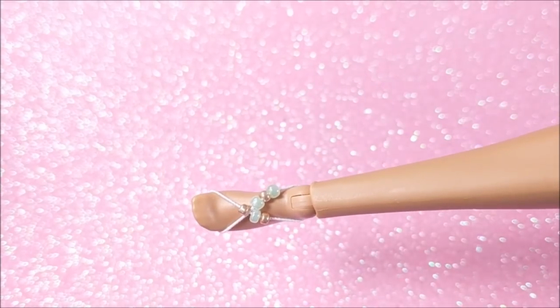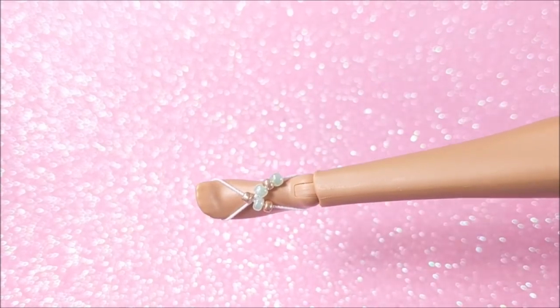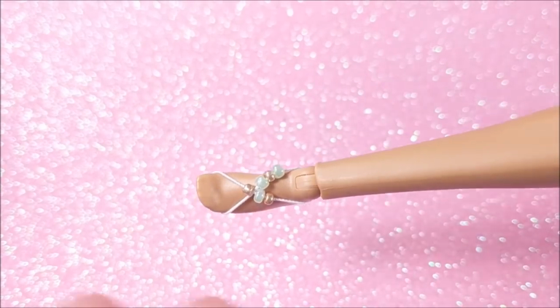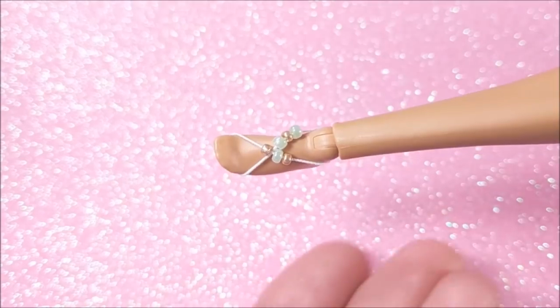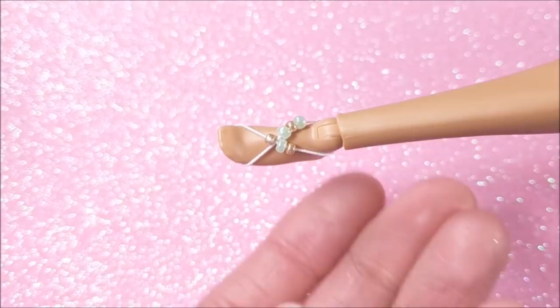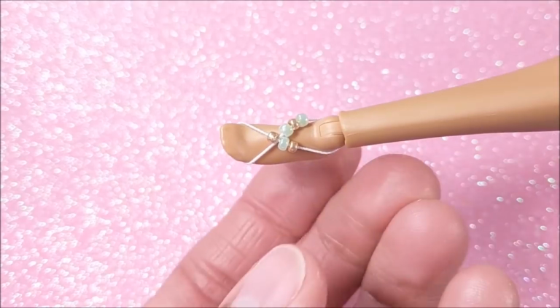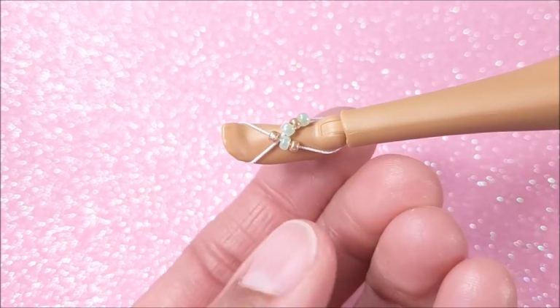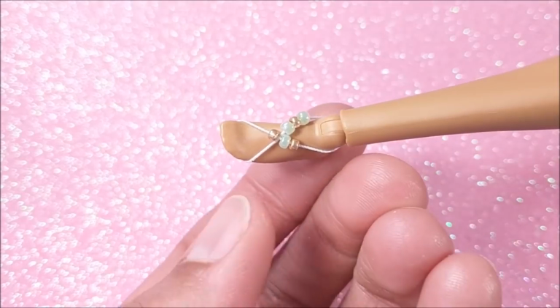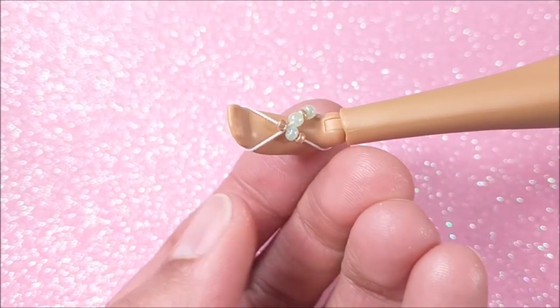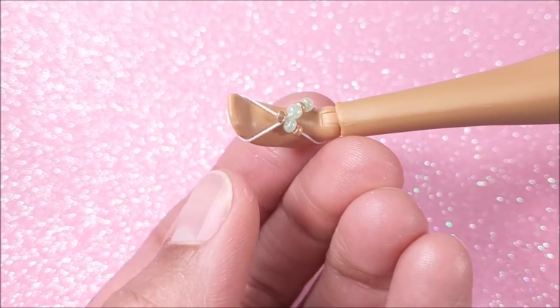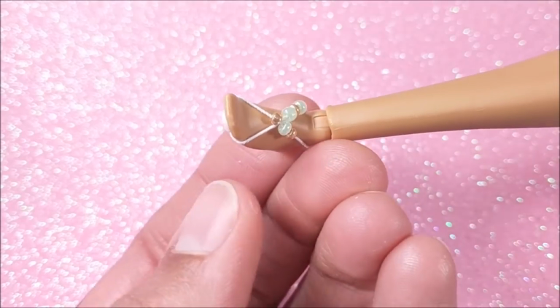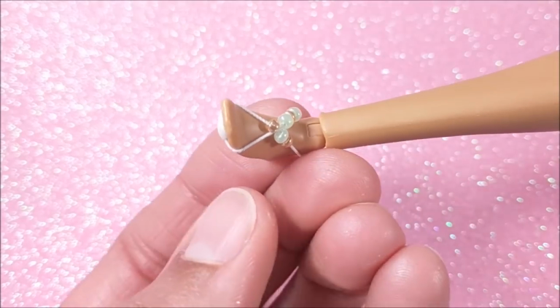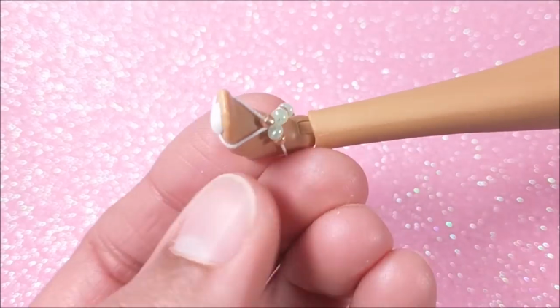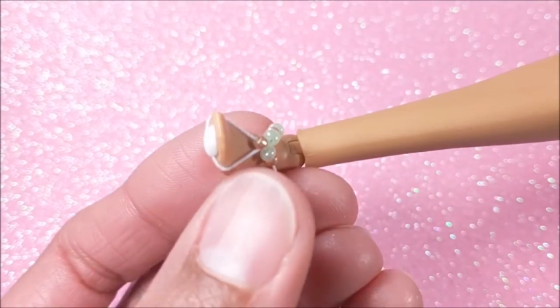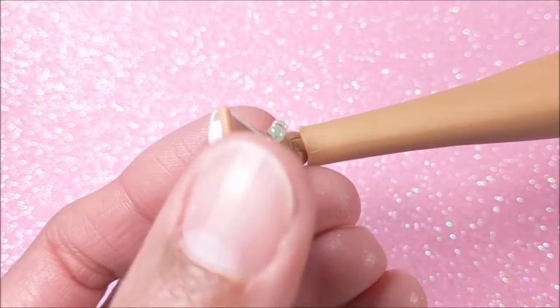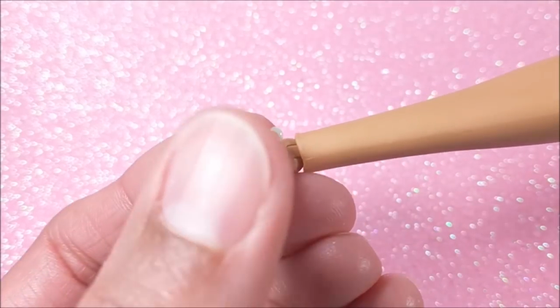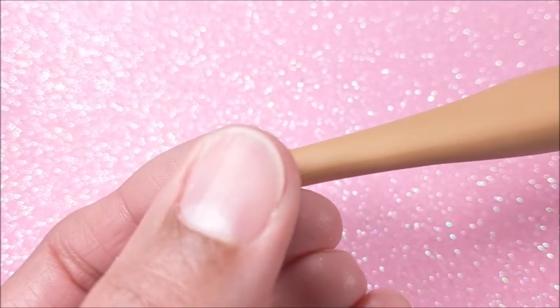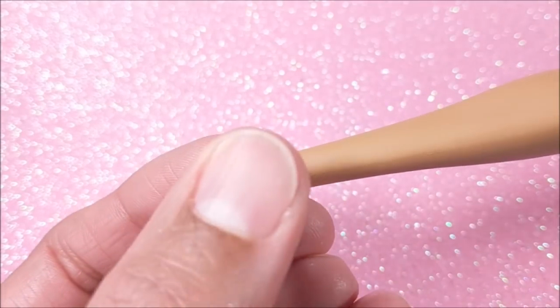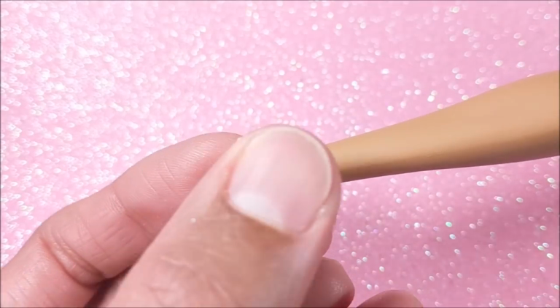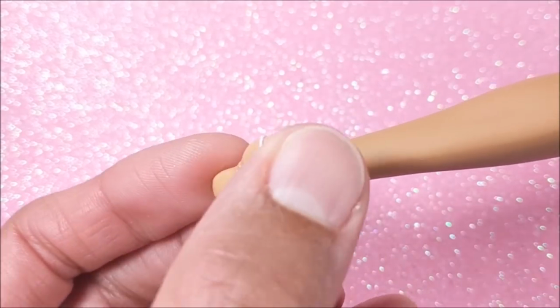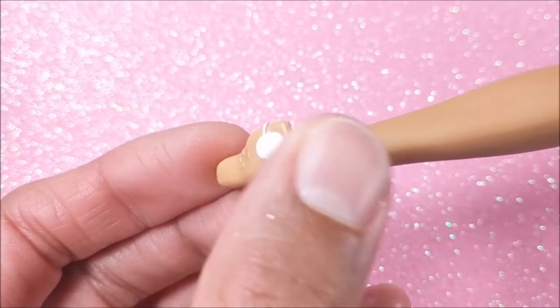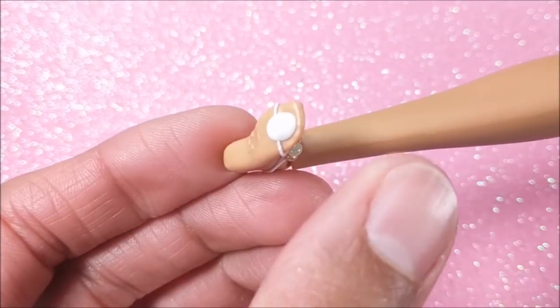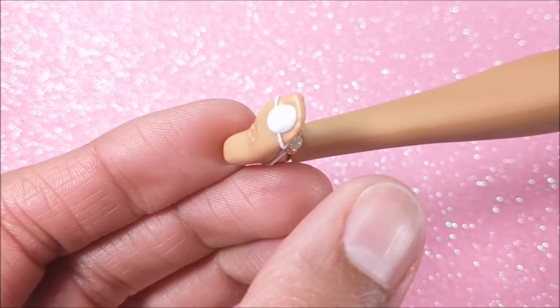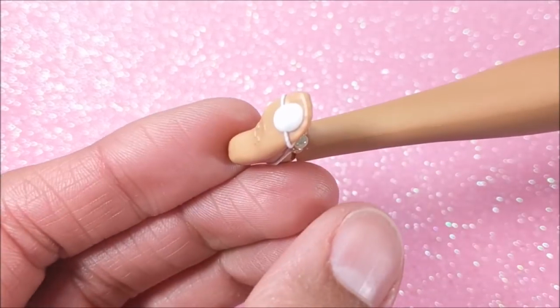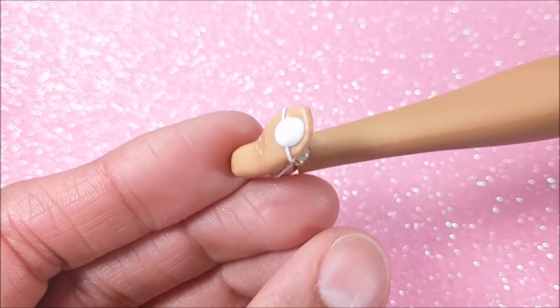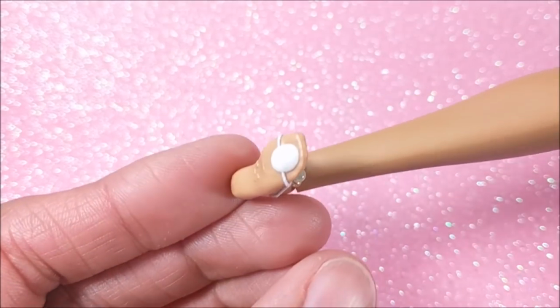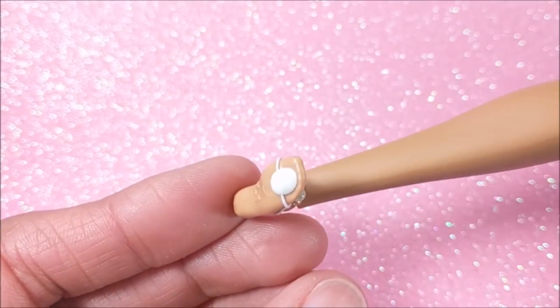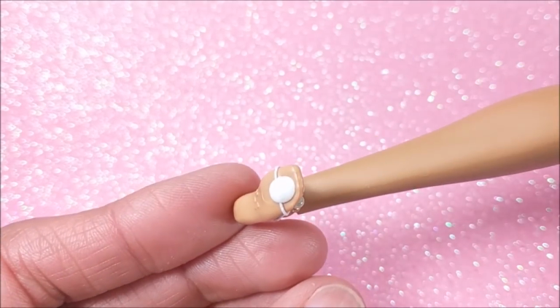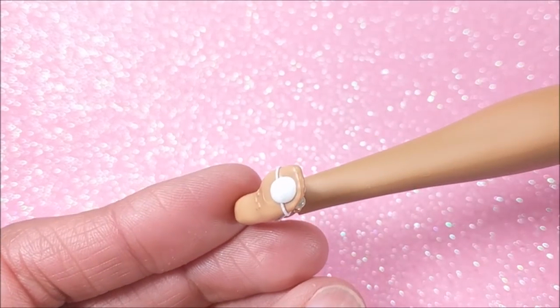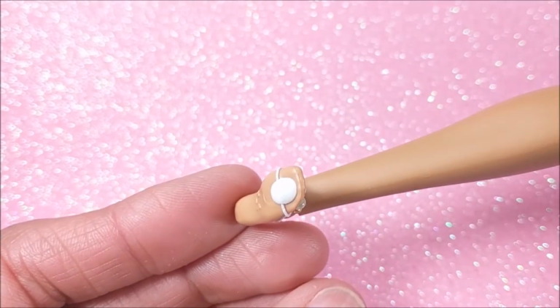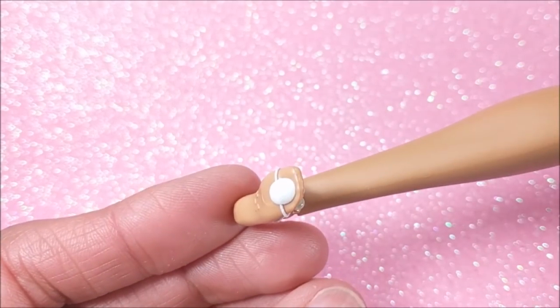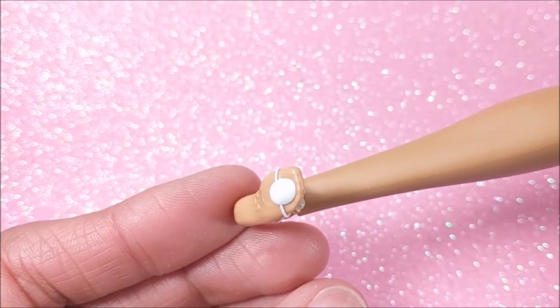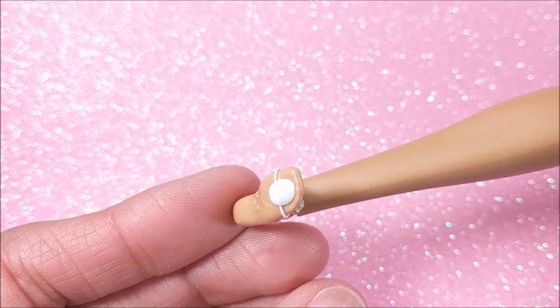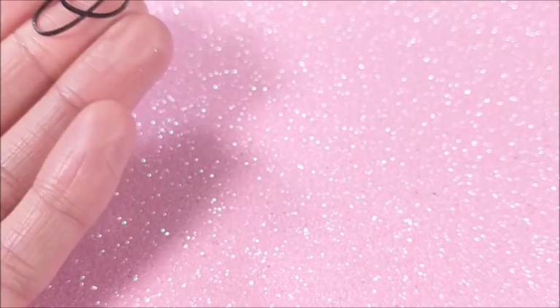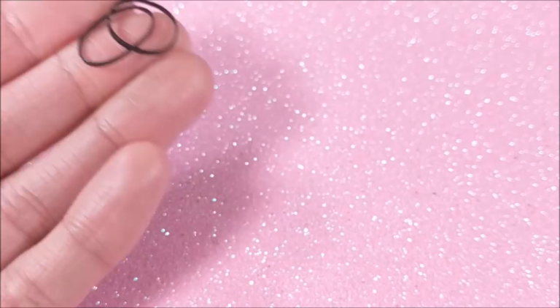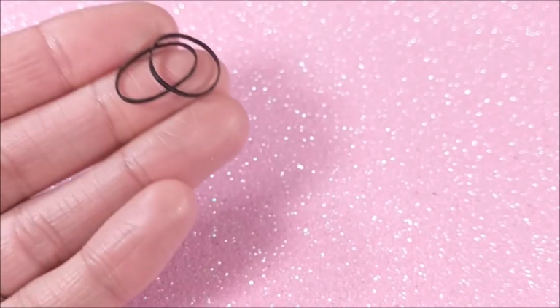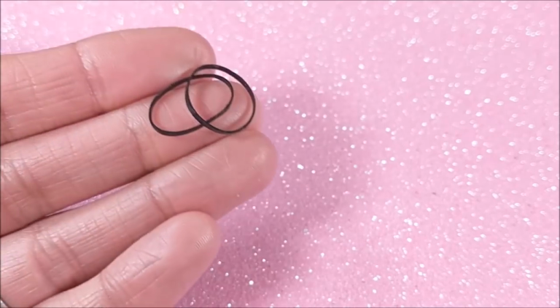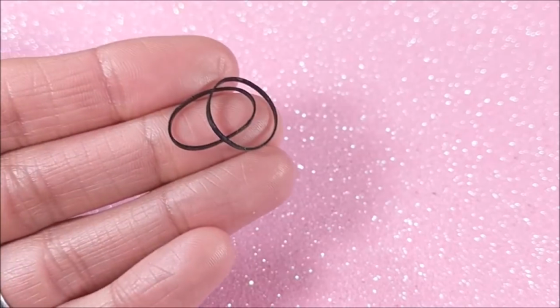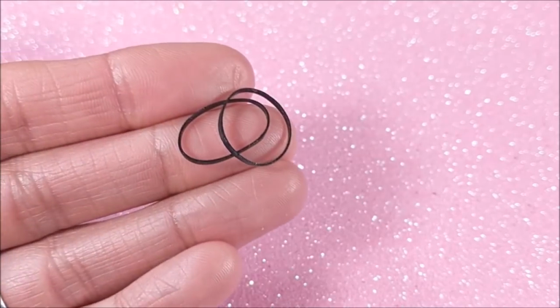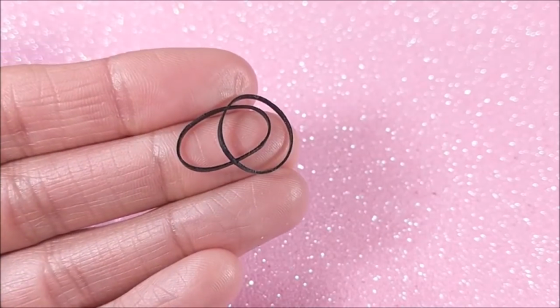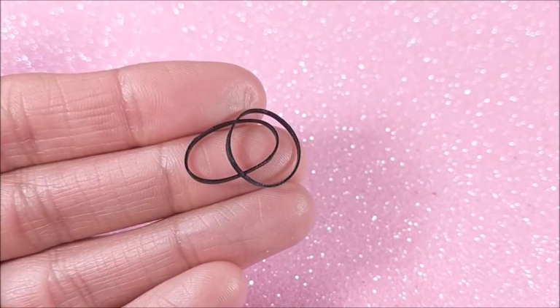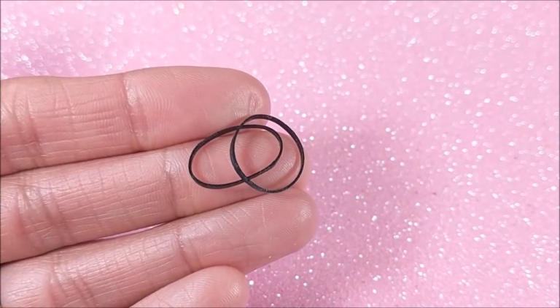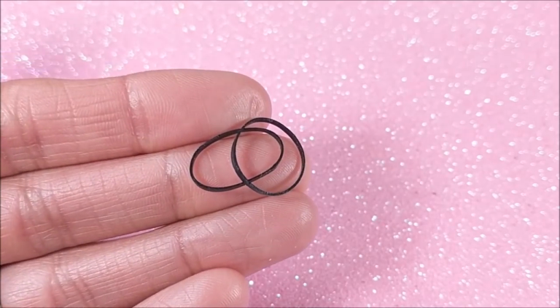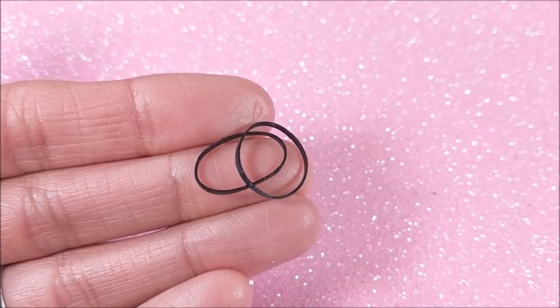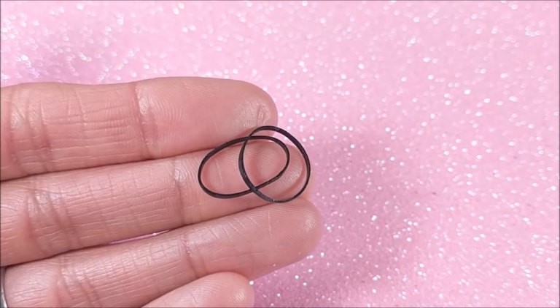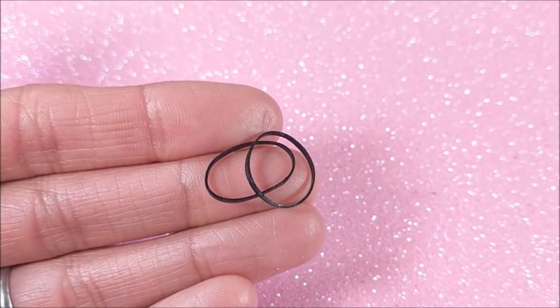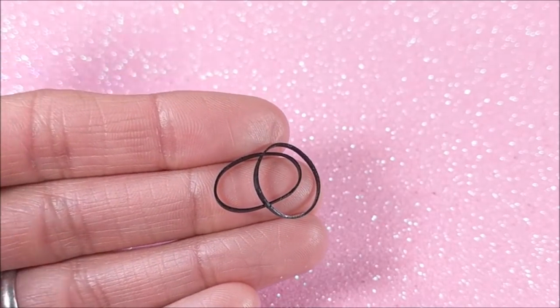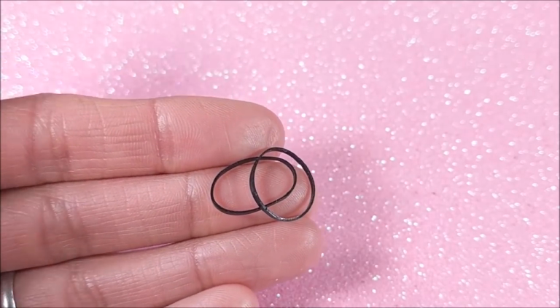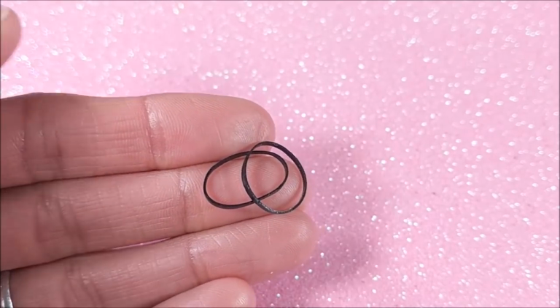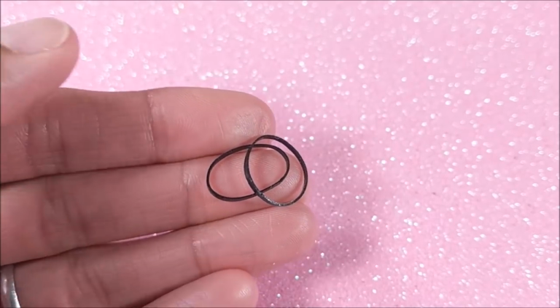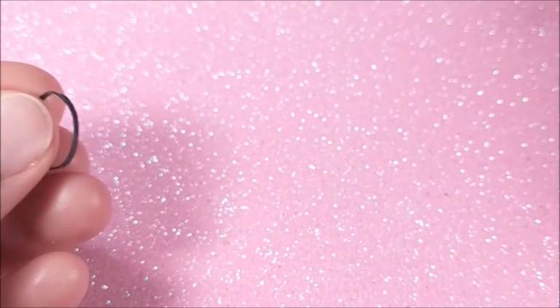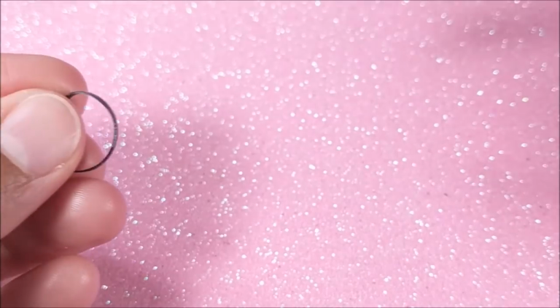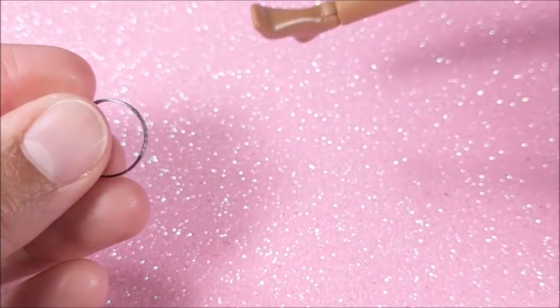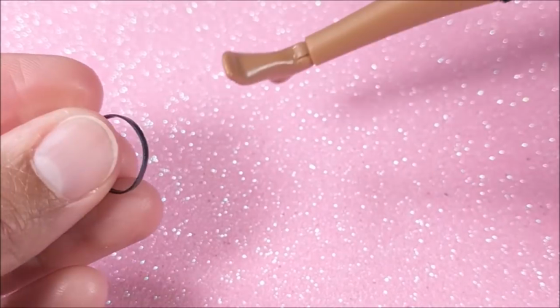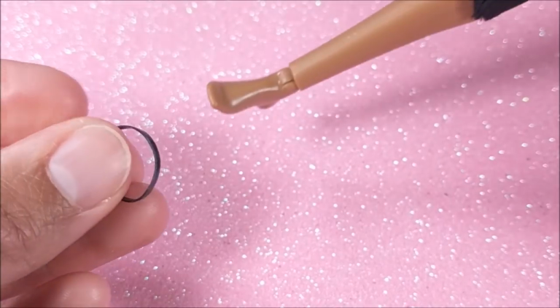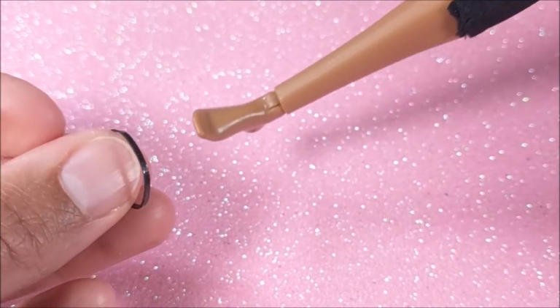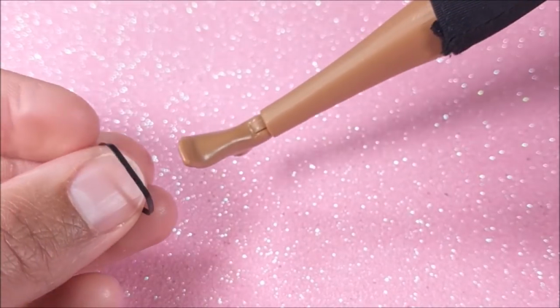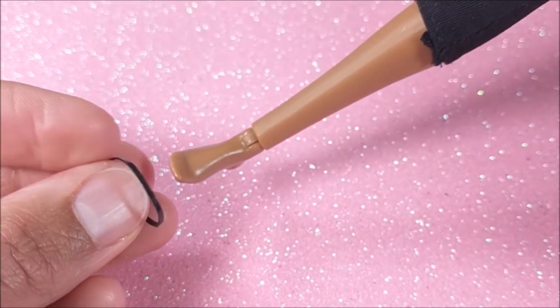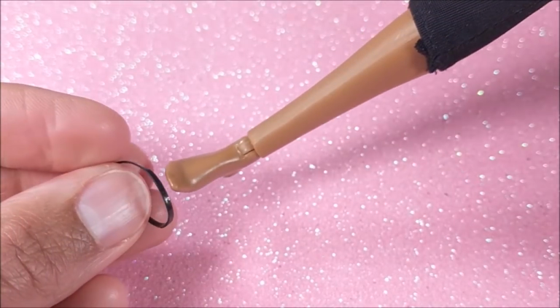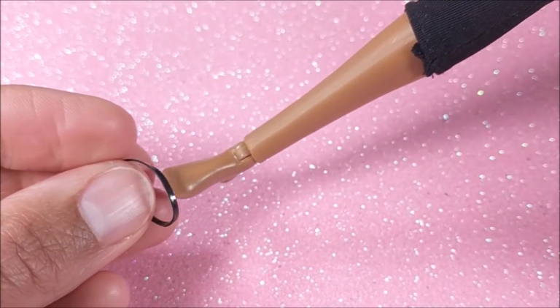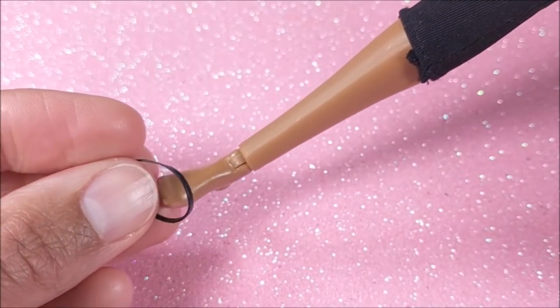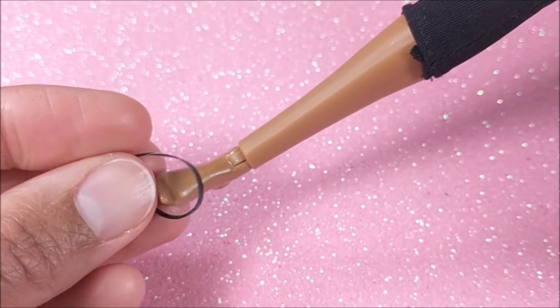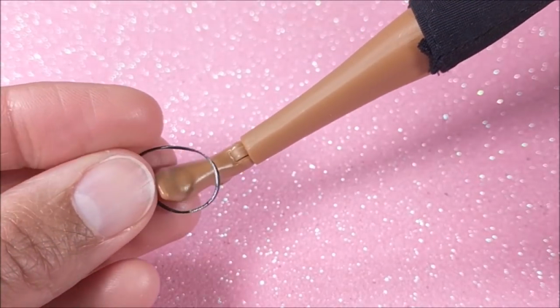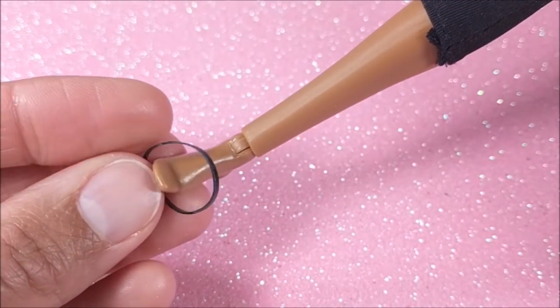I just thought these would be fun for a pool or summer scene. Alternatively, you can also just use a really tiny little rubber band.